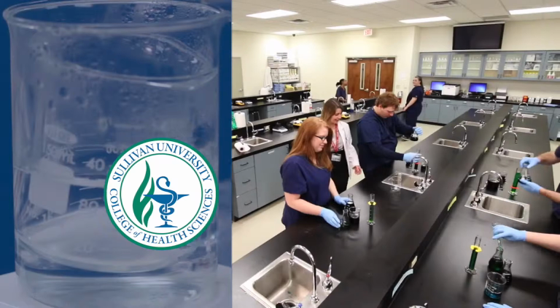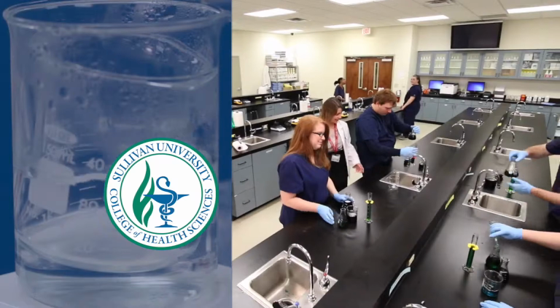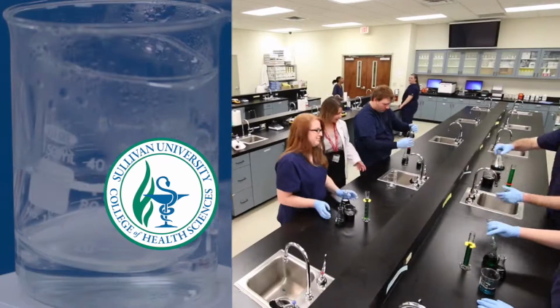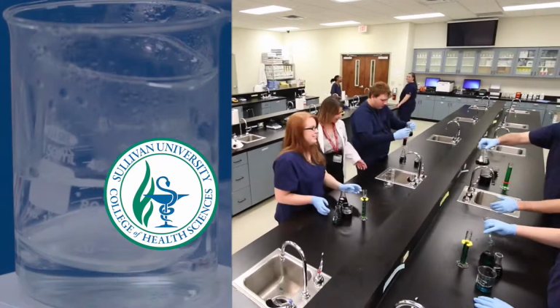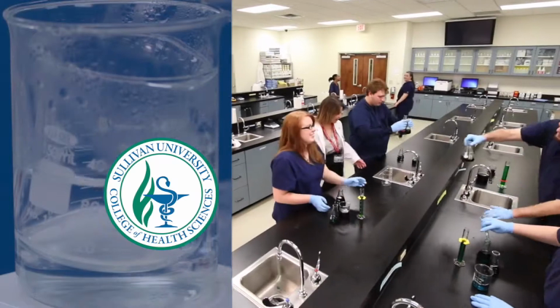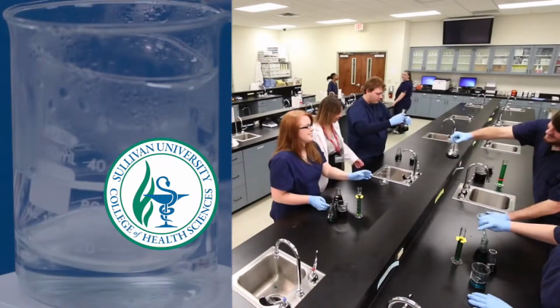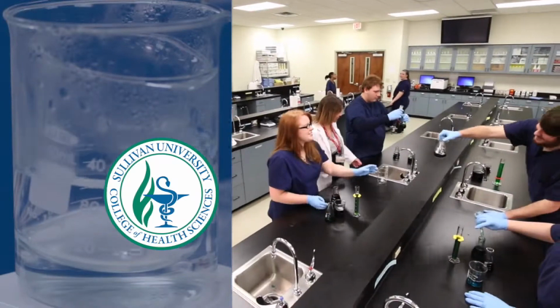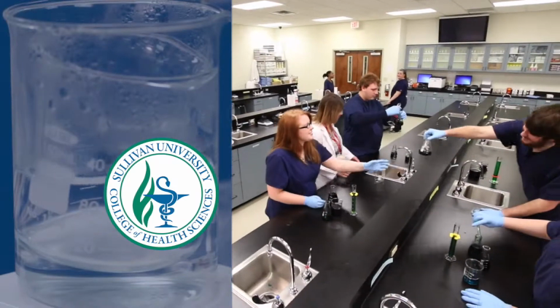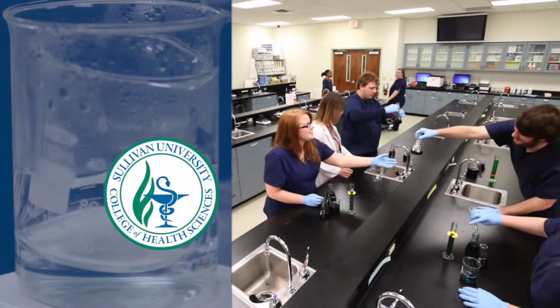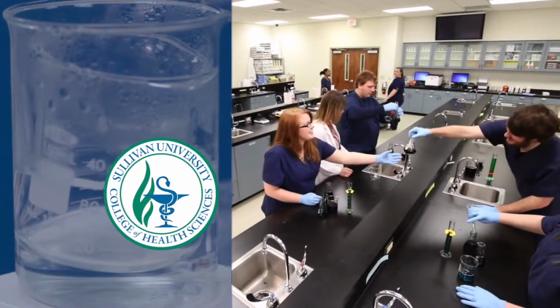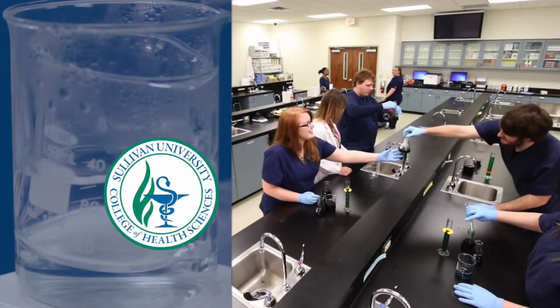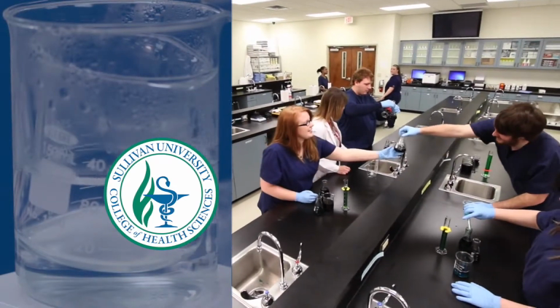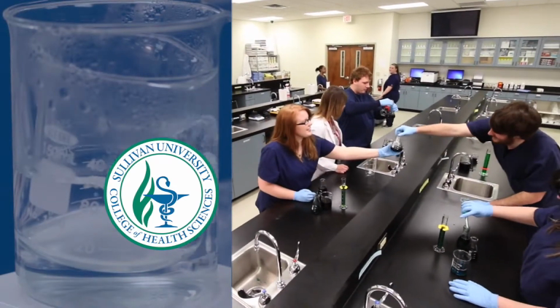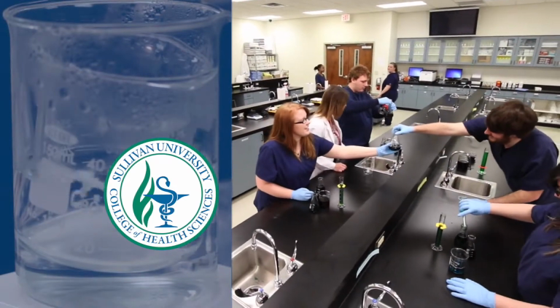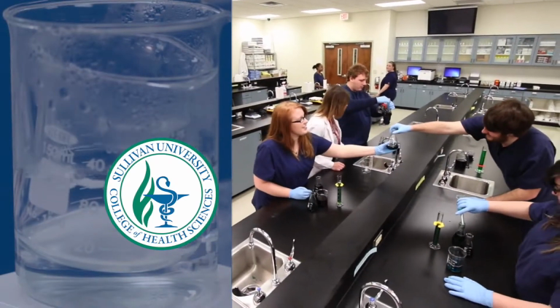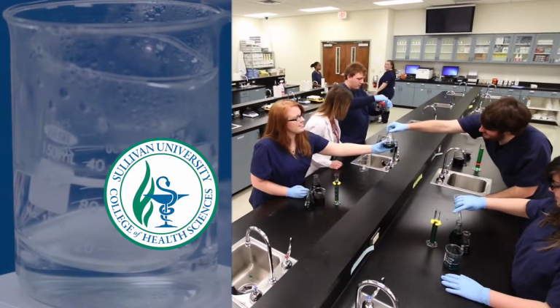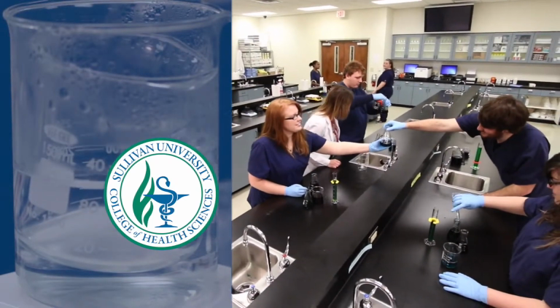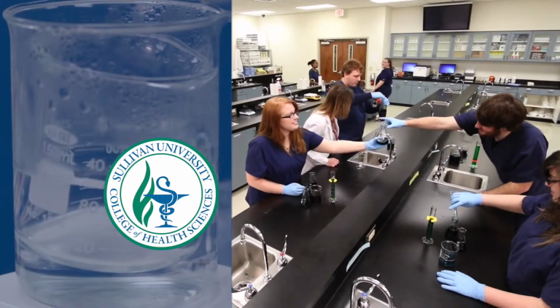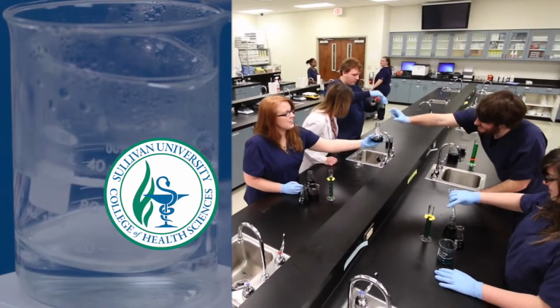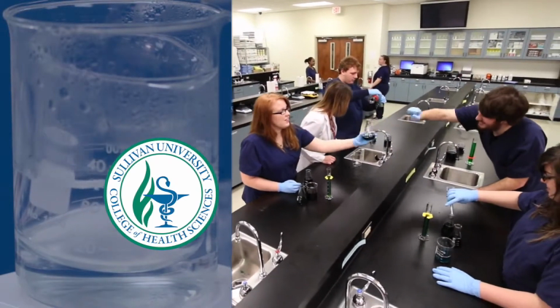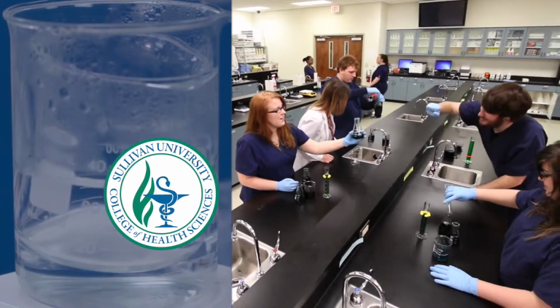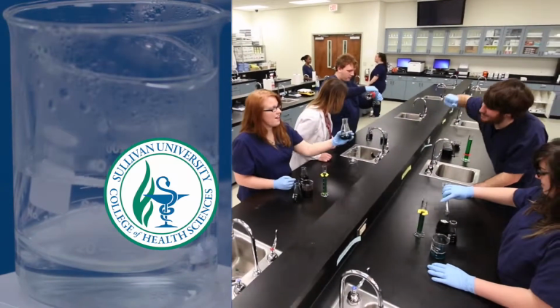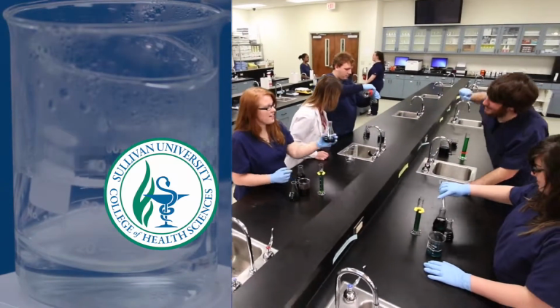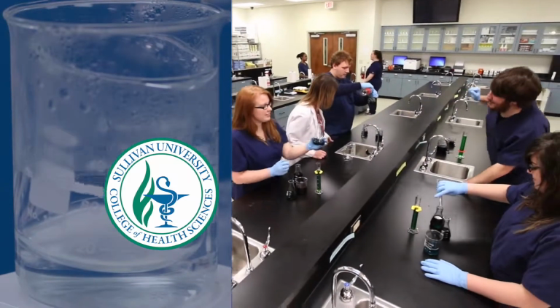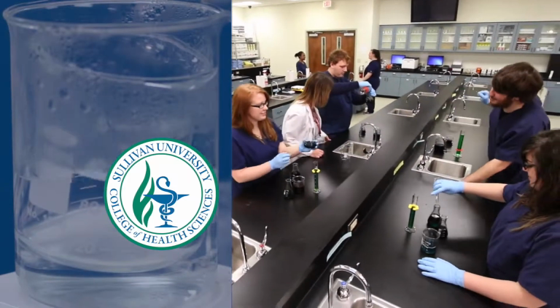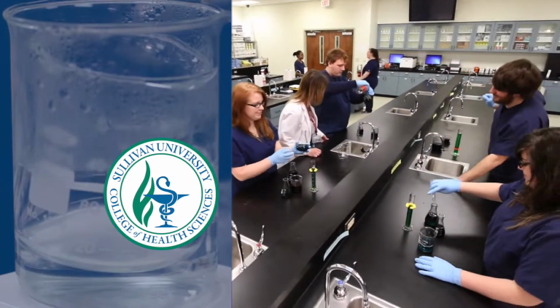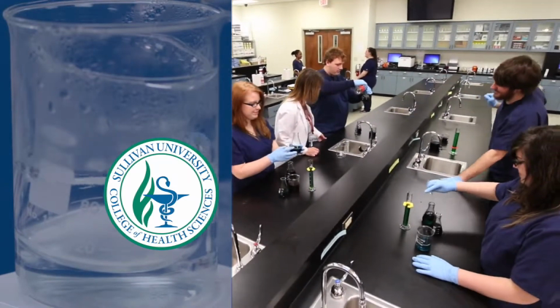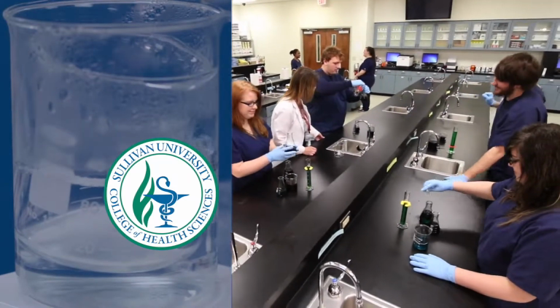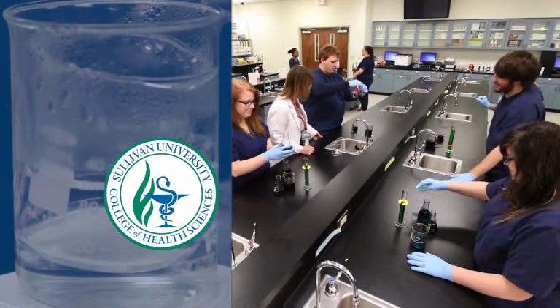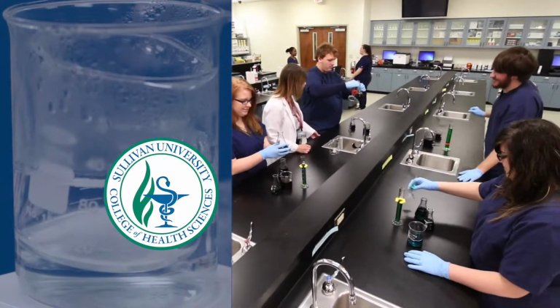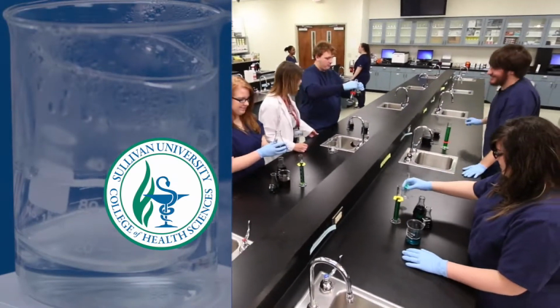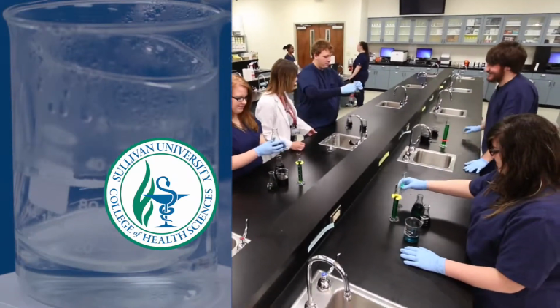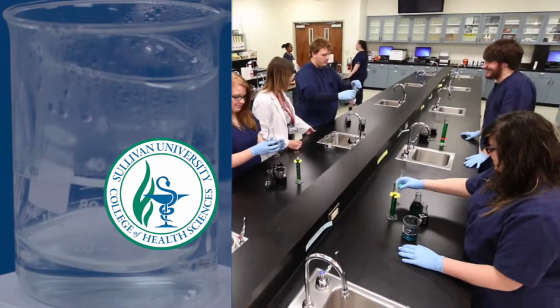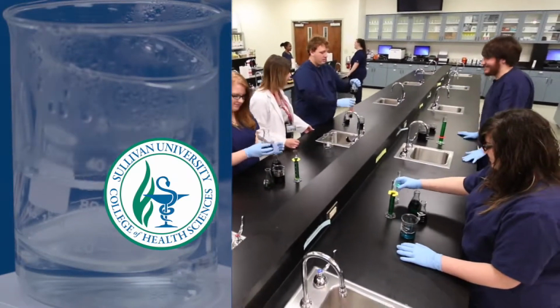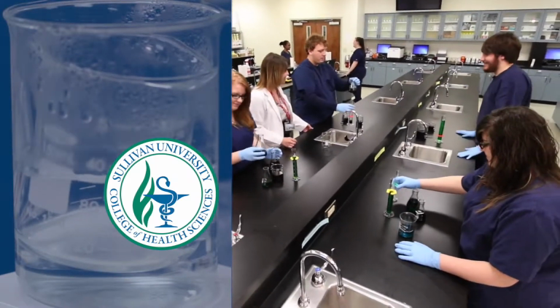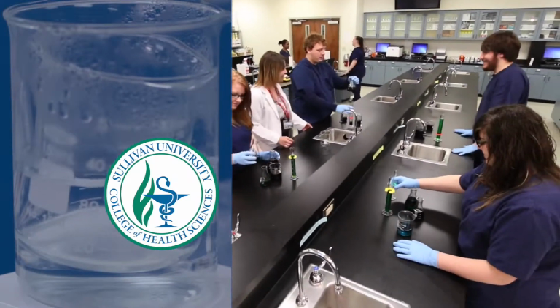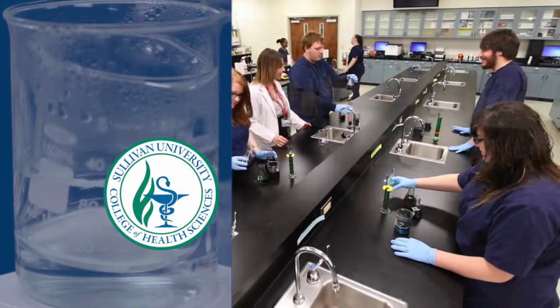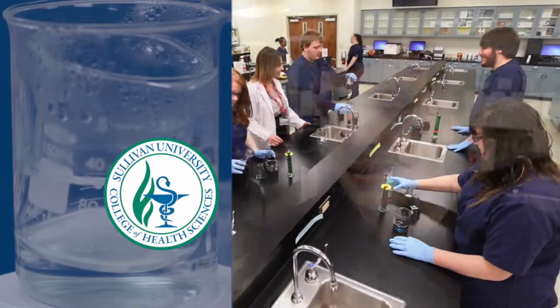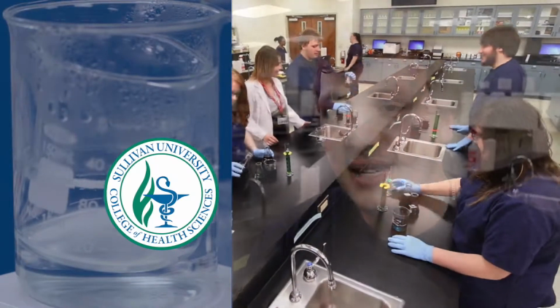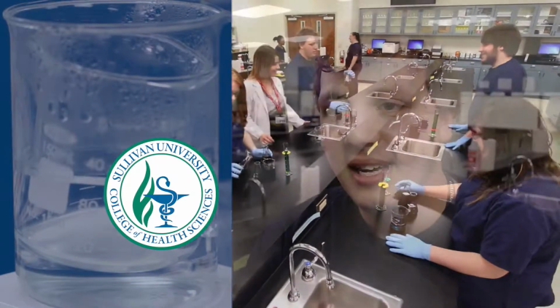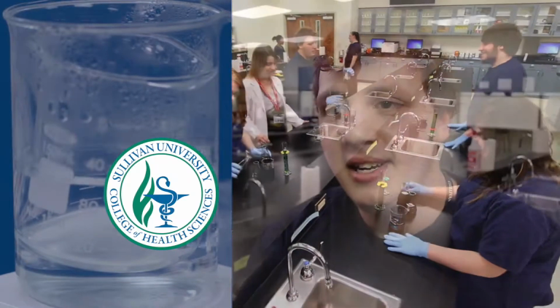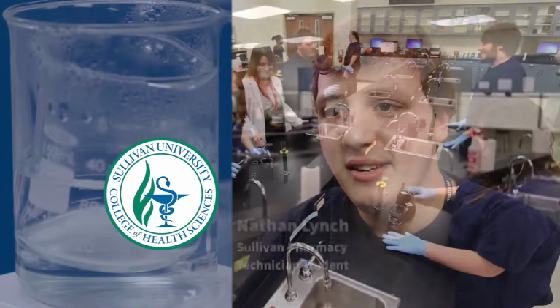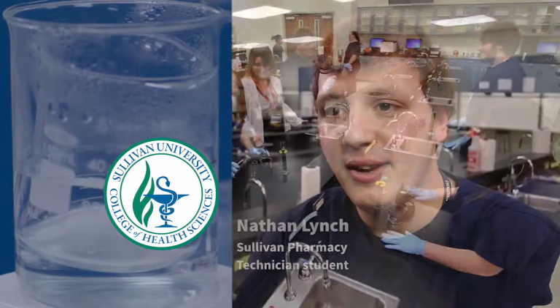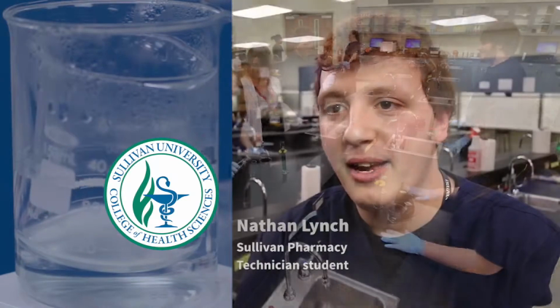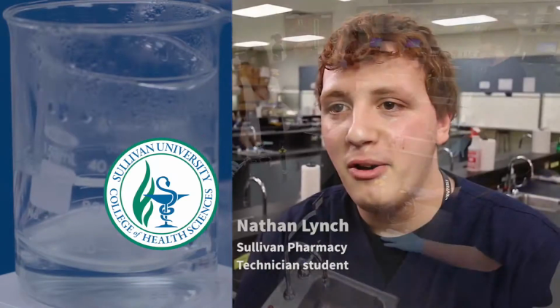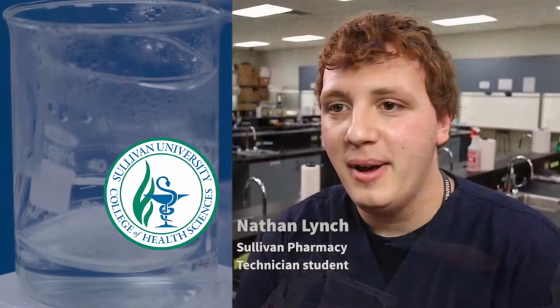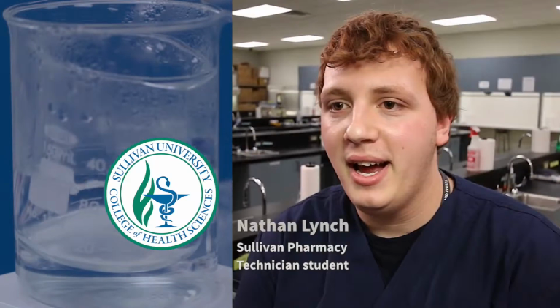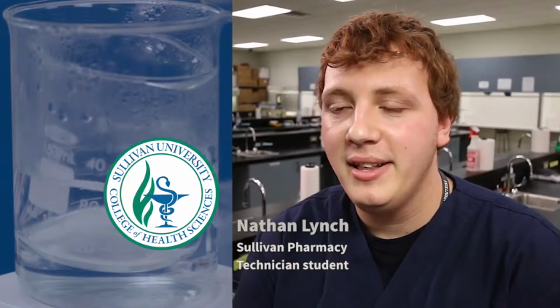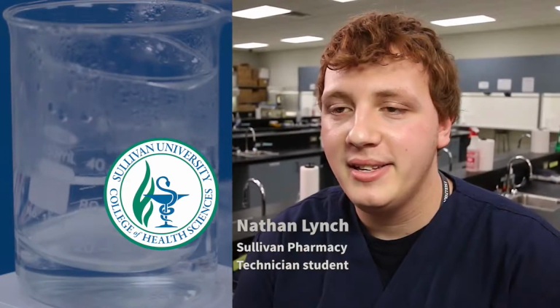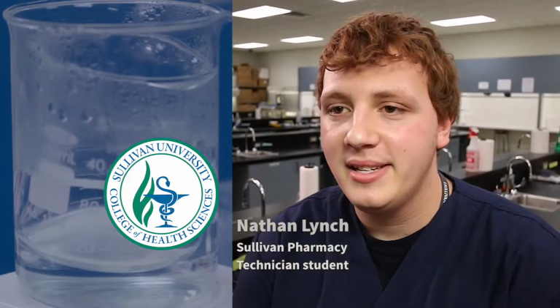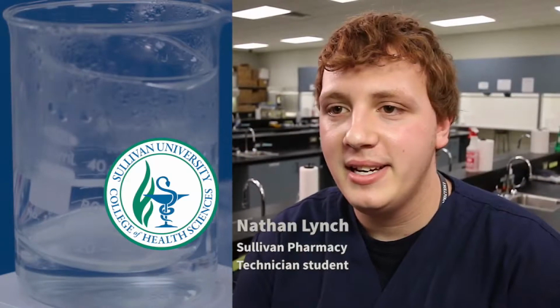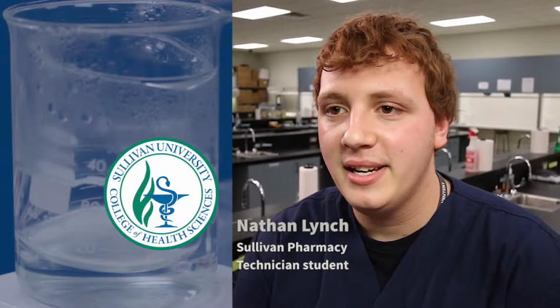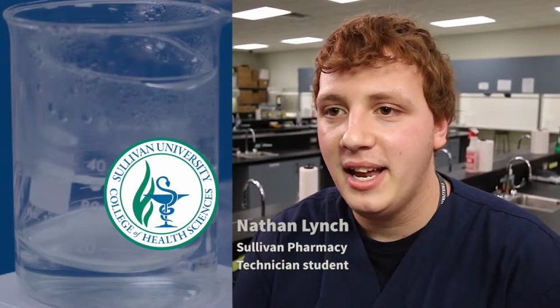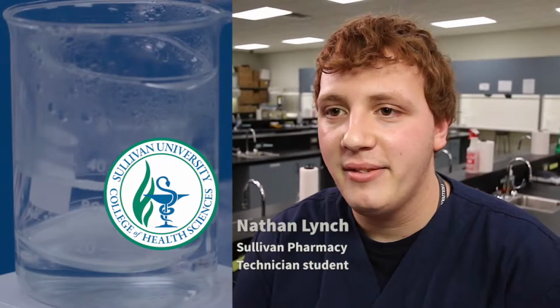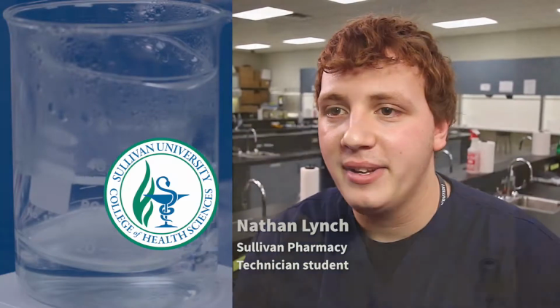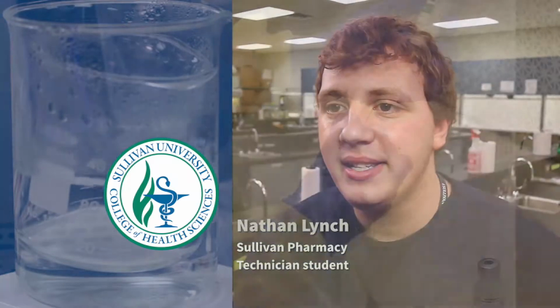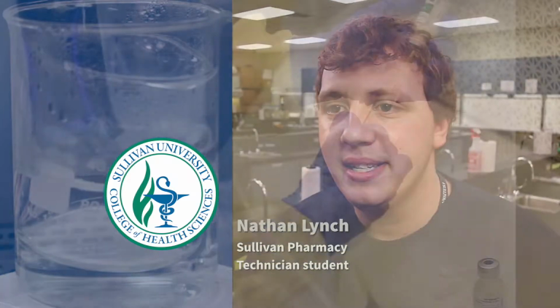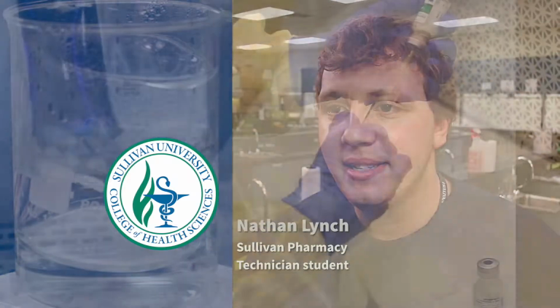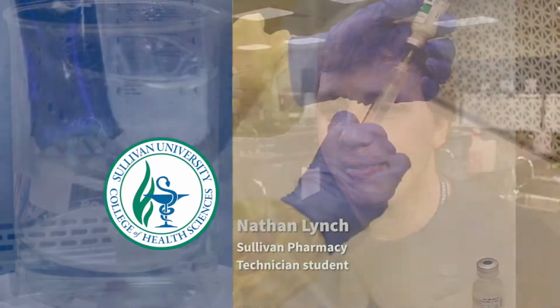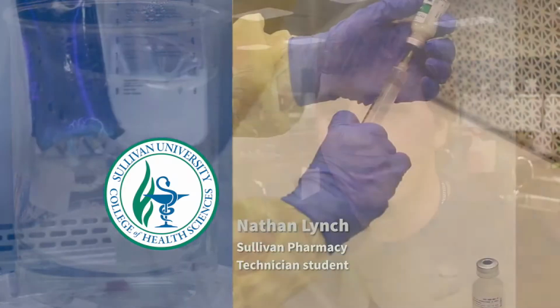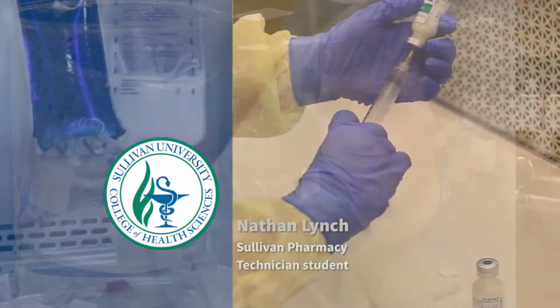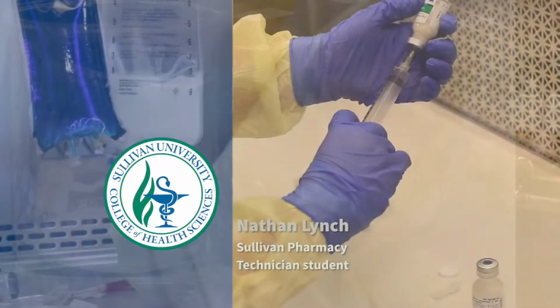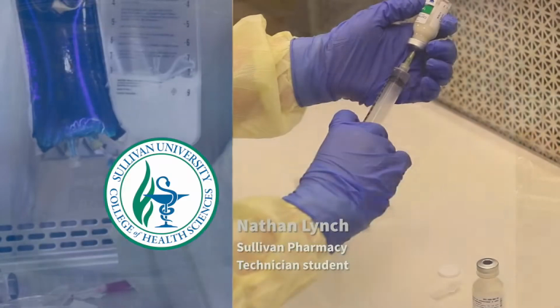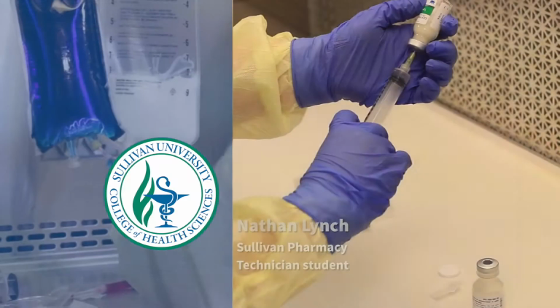I didn't really want to play the role of a pharmacist. I thought it would be an amazing idea if I could go behind the scenes and kind of assist the pharmacist.